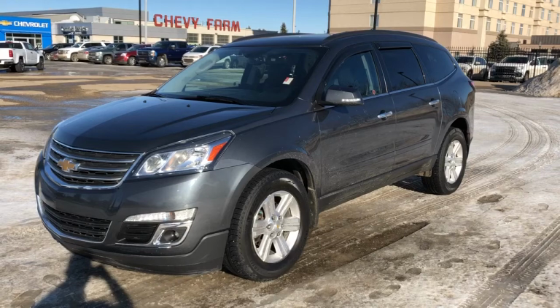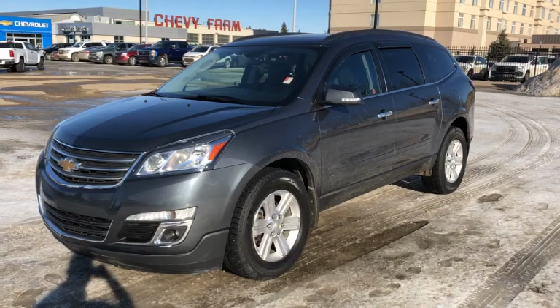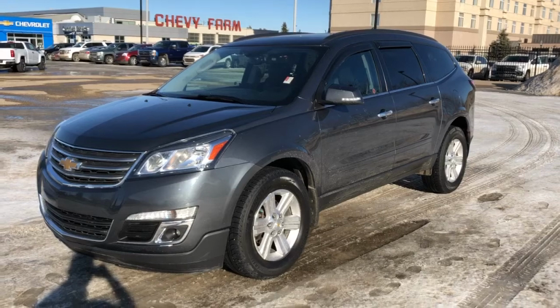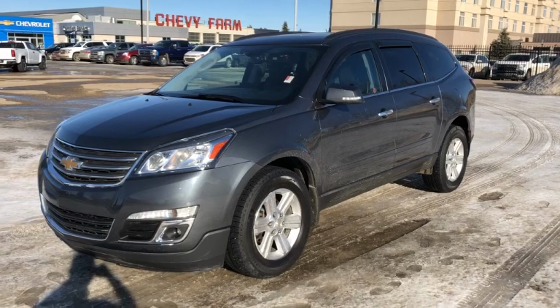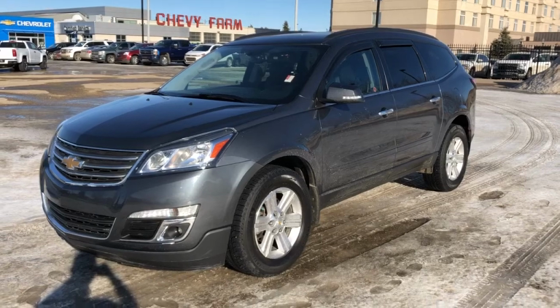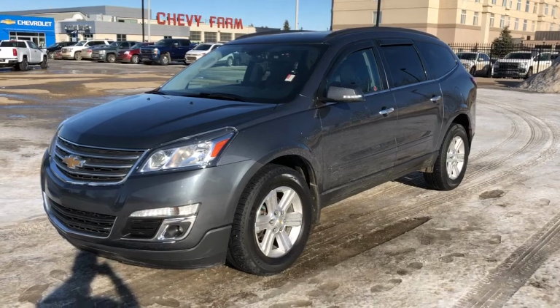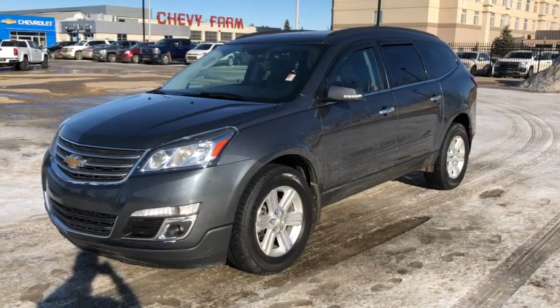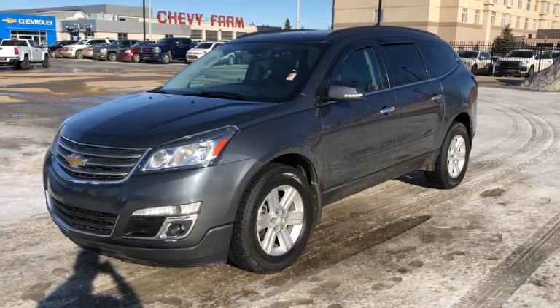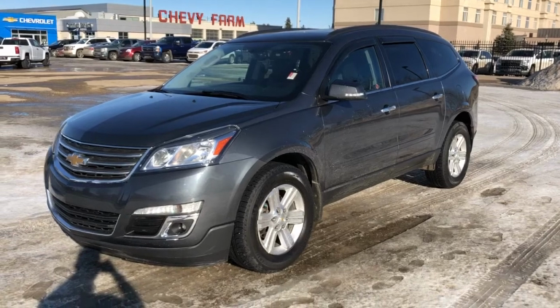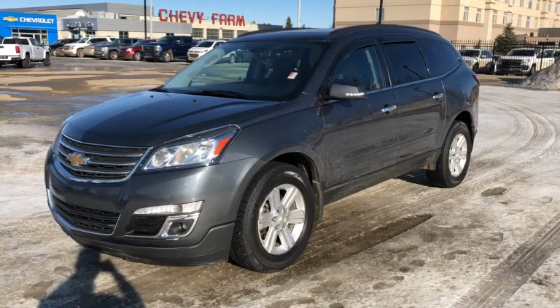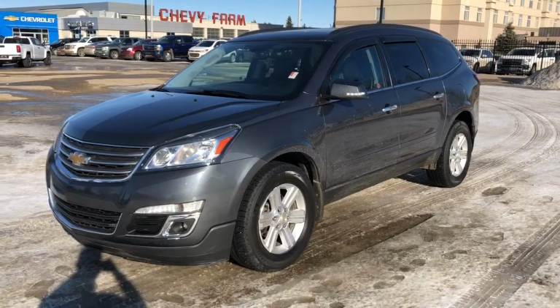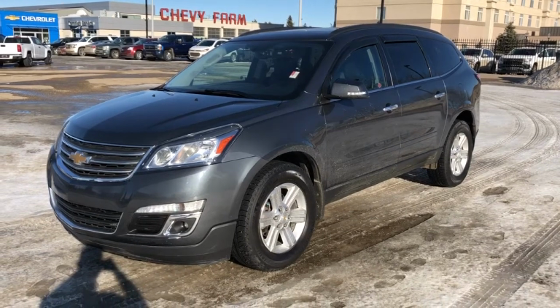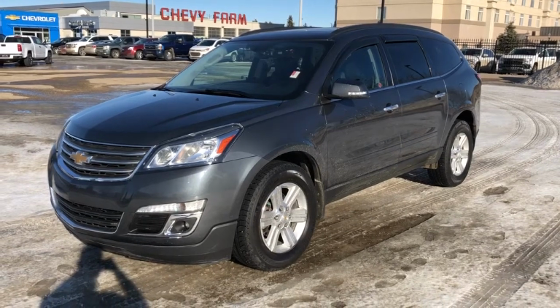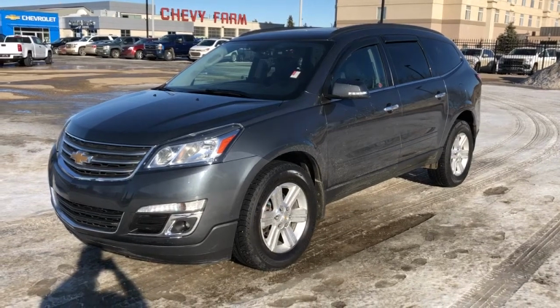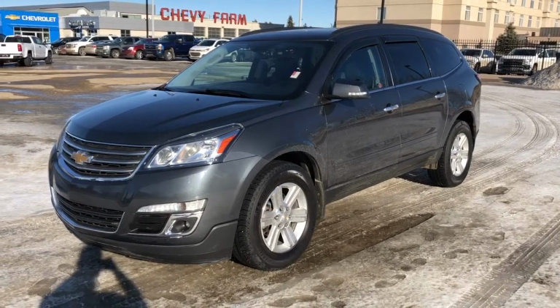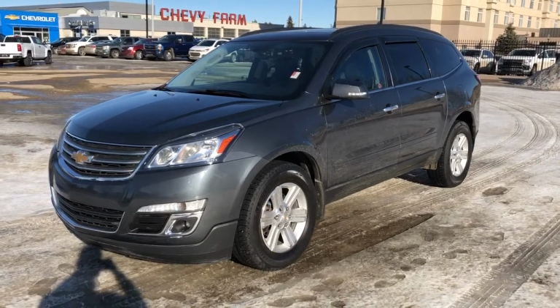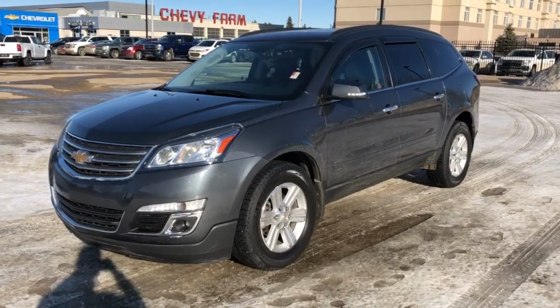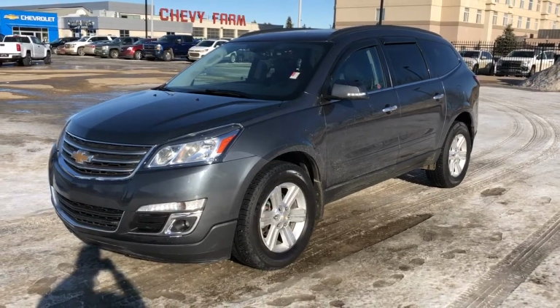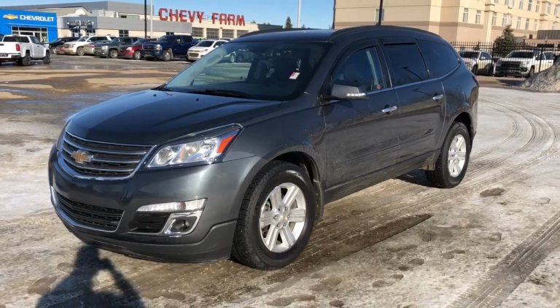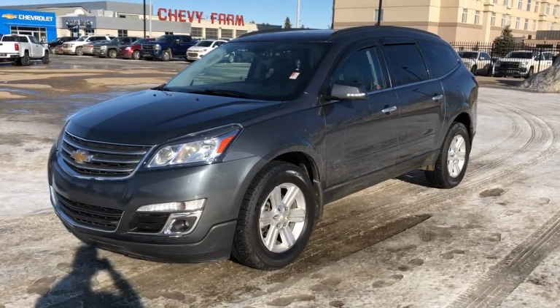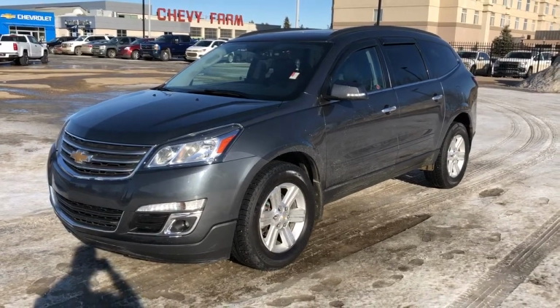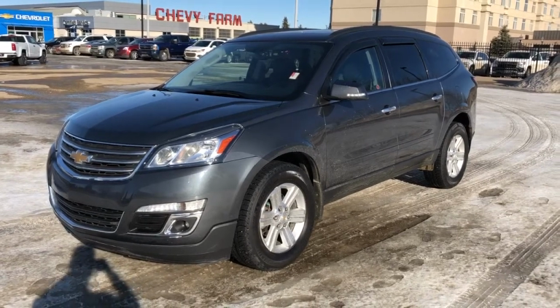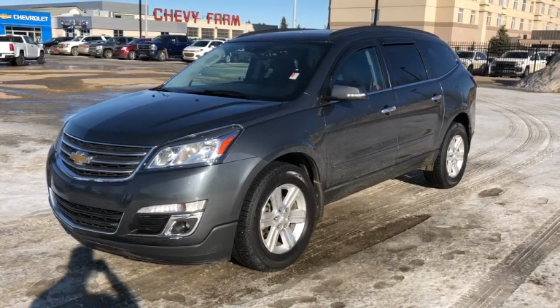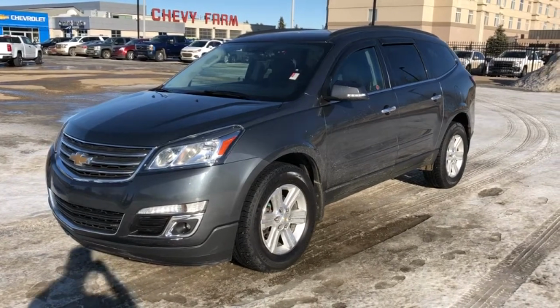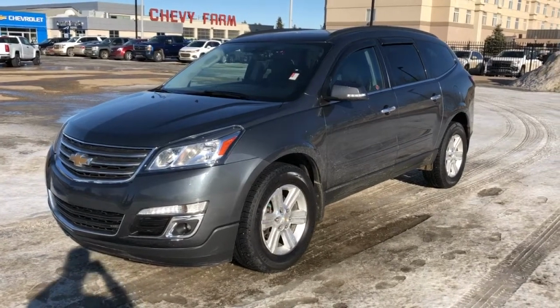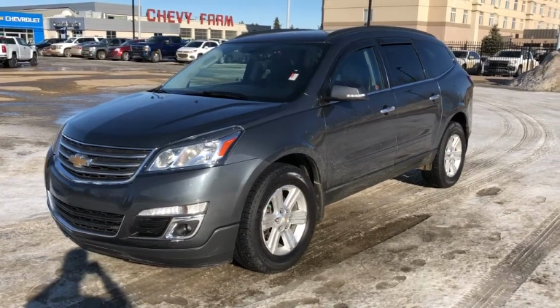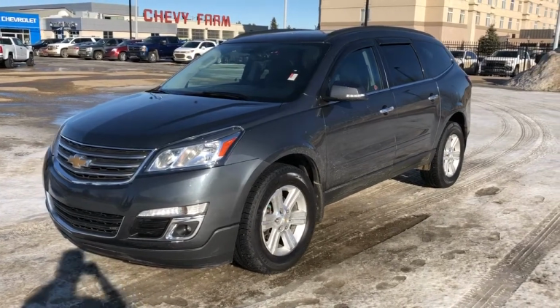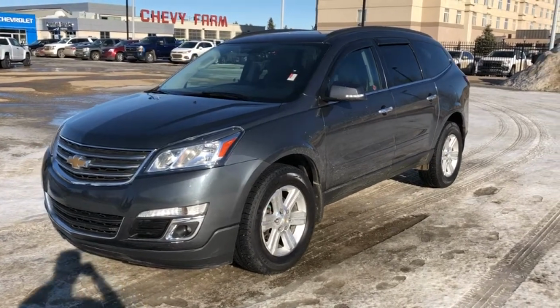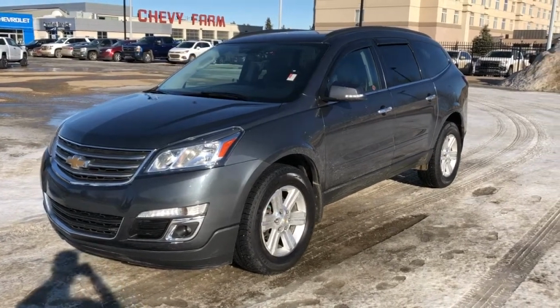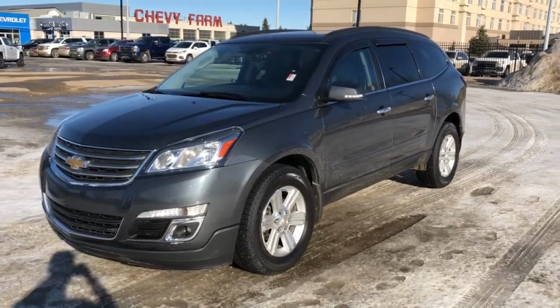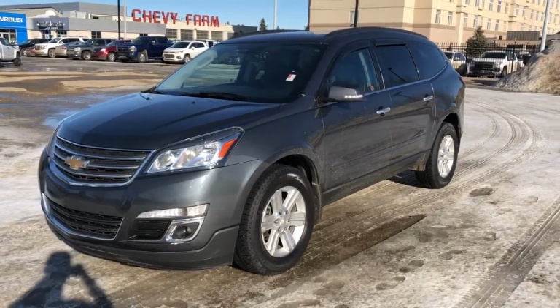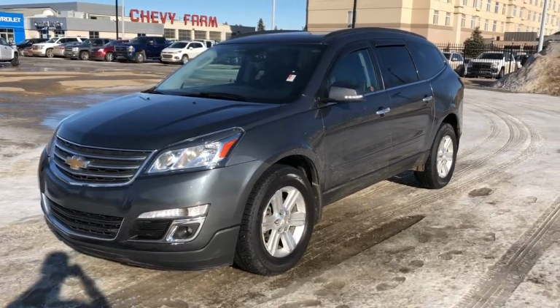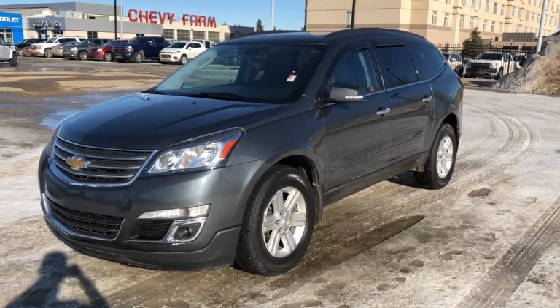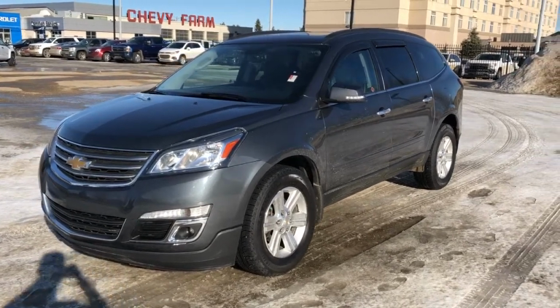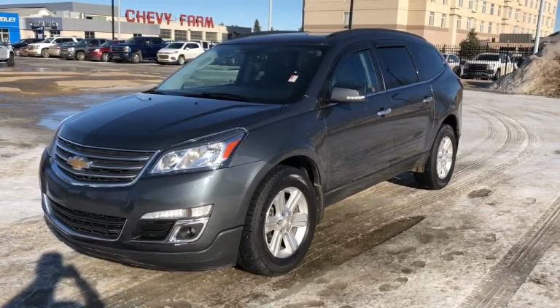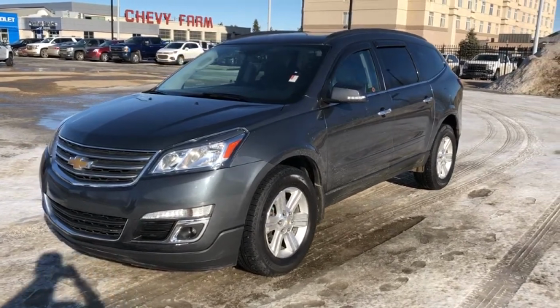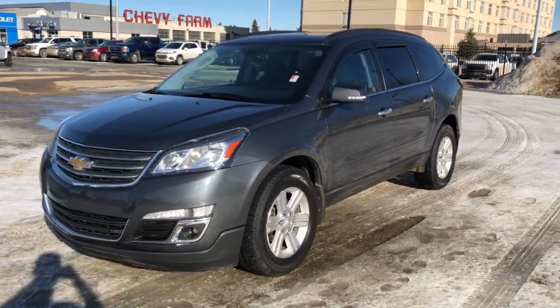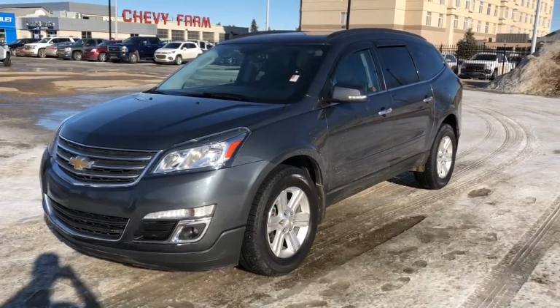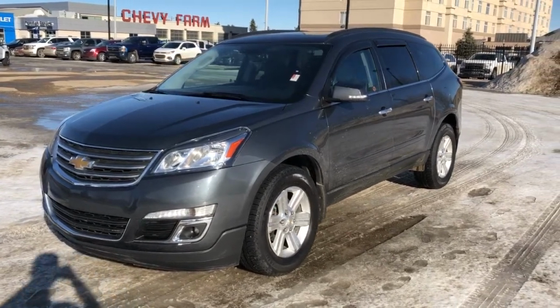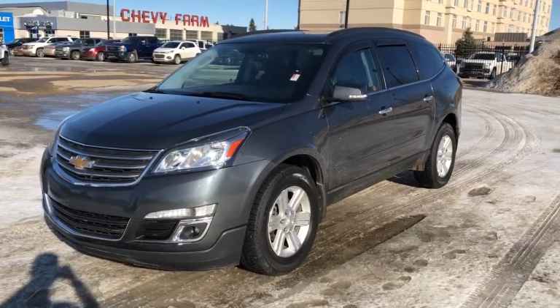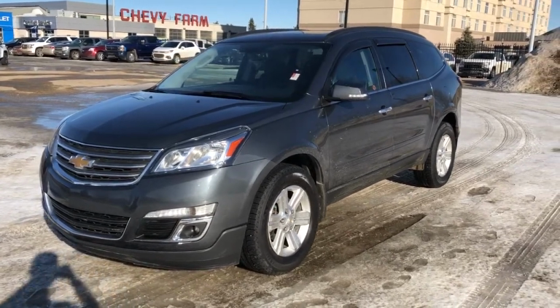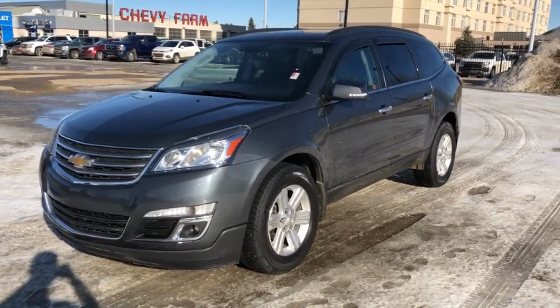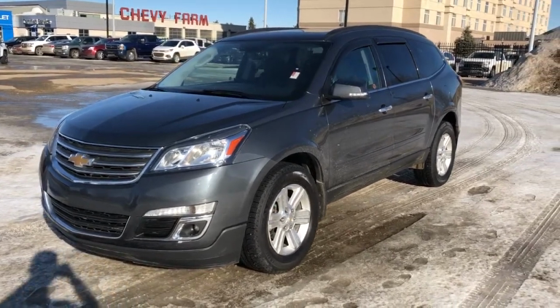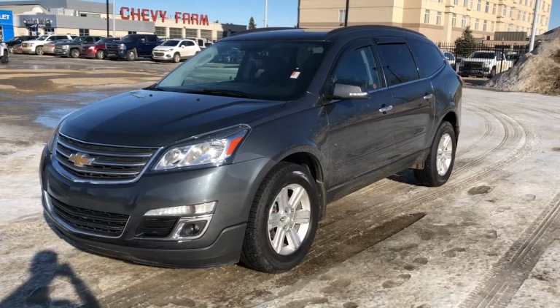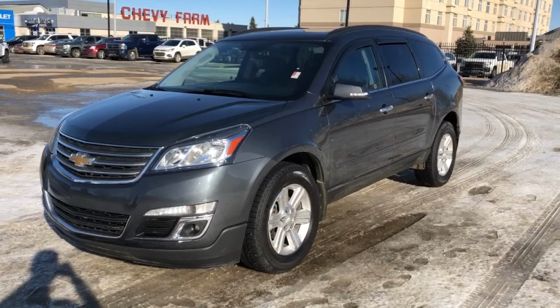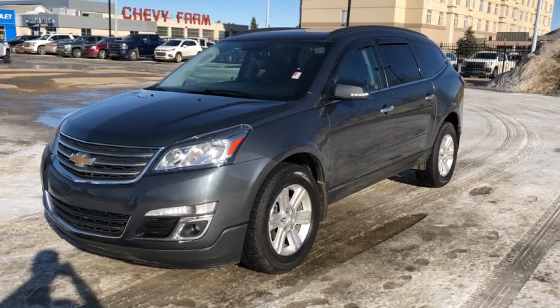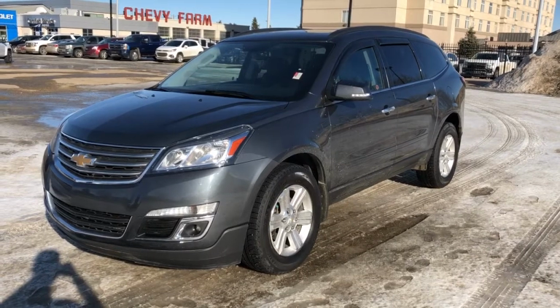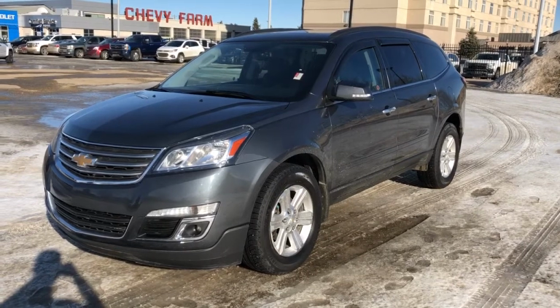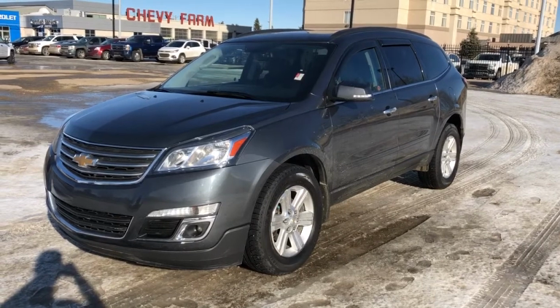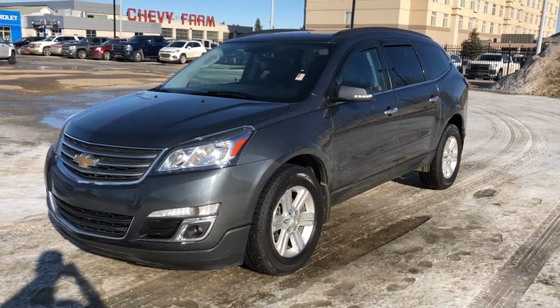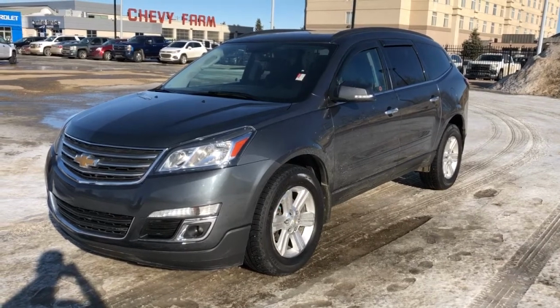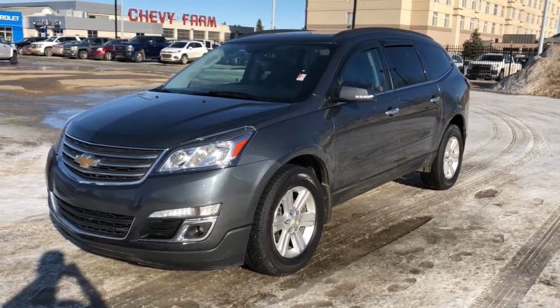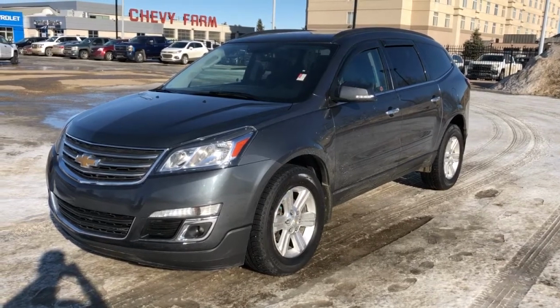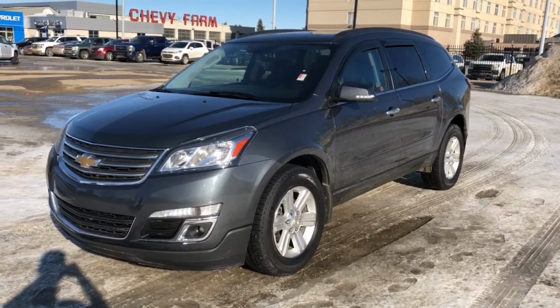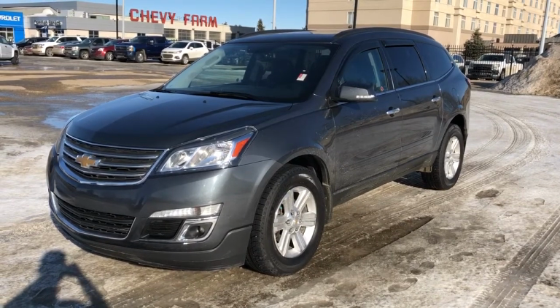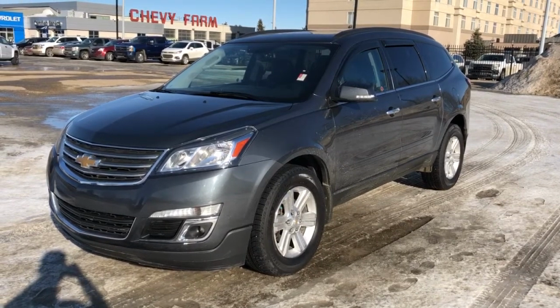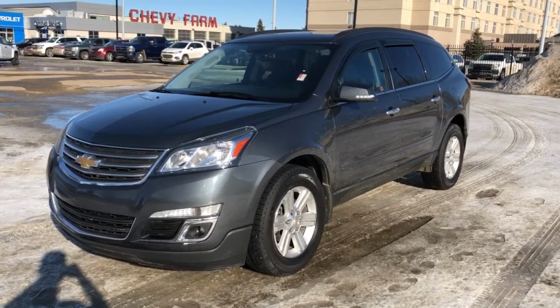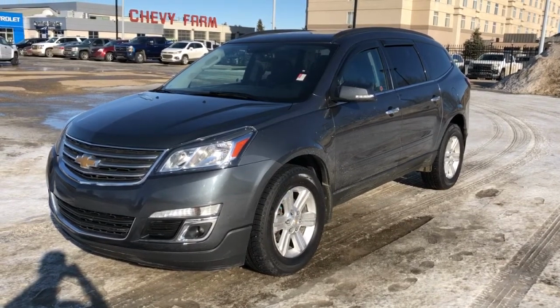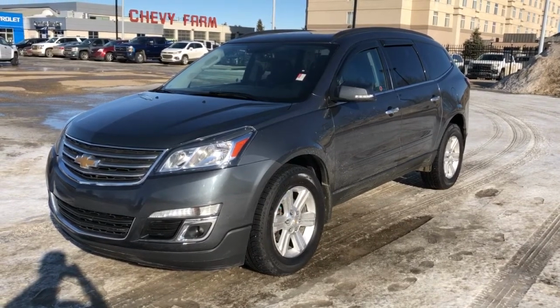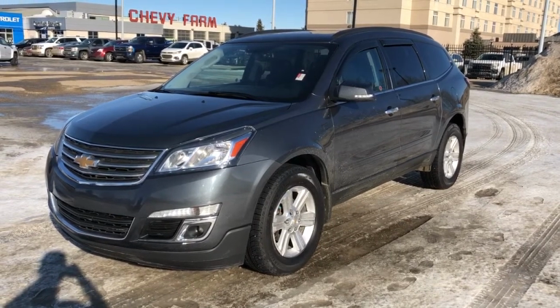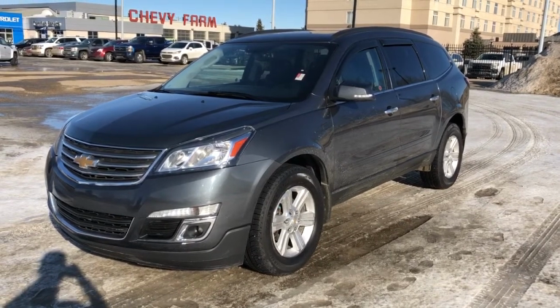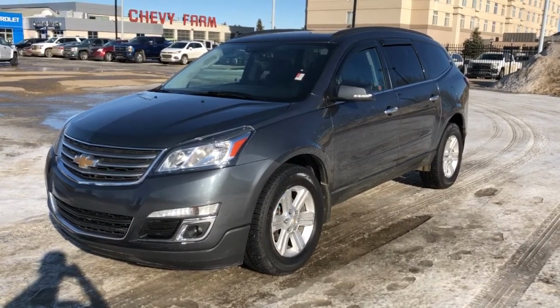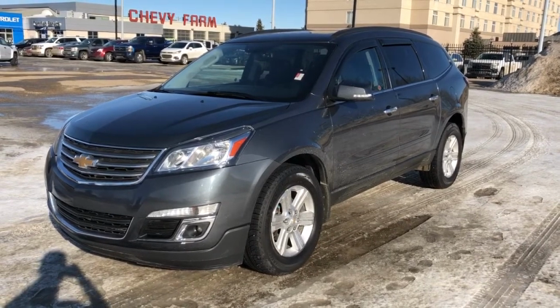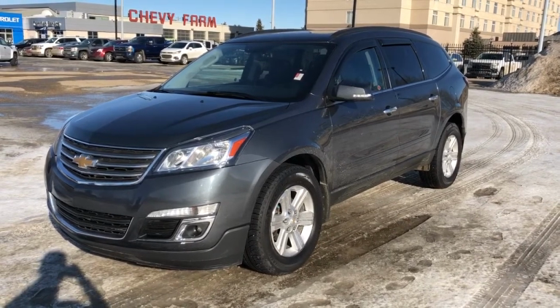Welcome to Westgate Chevrolet. Today we're taking a quick look at some of the interior and exterior features on our 2013 Chevrolet Traverse.